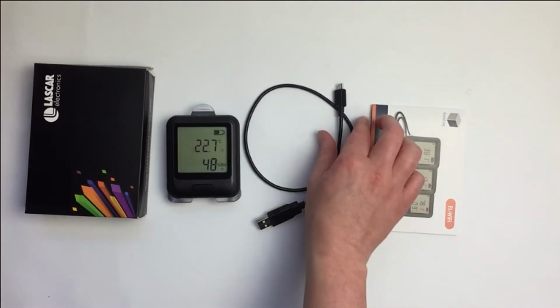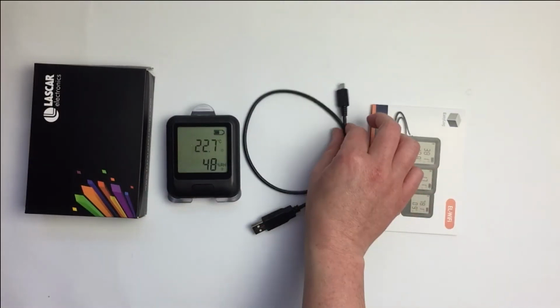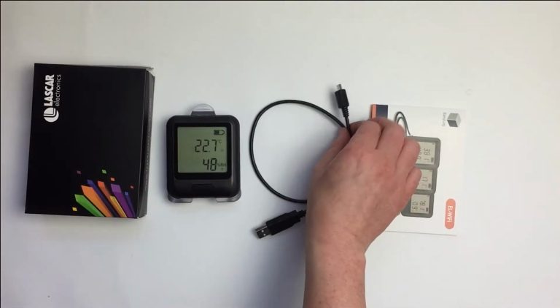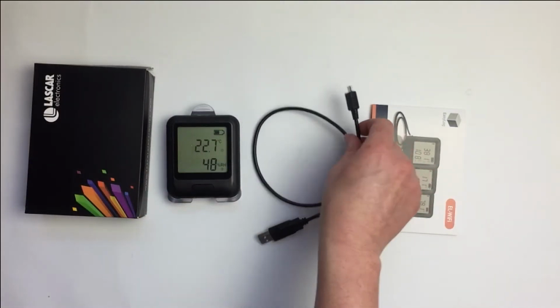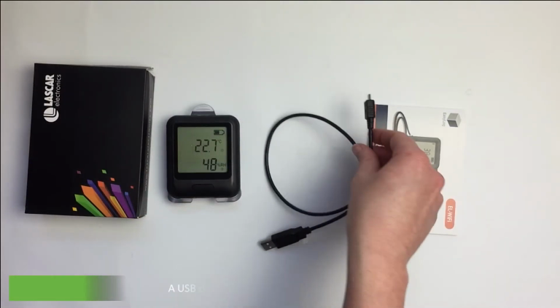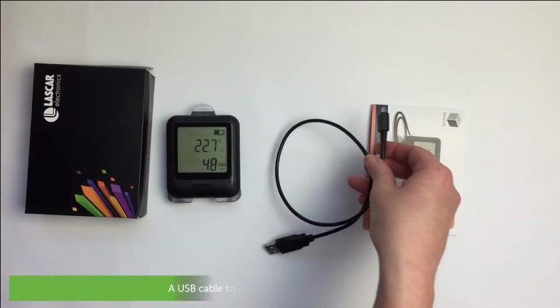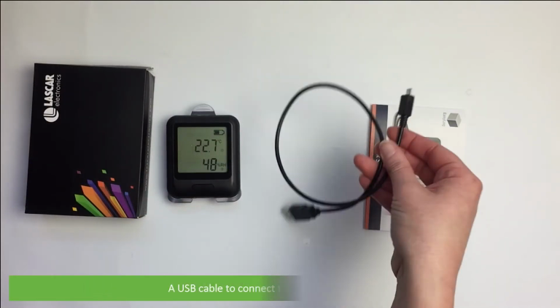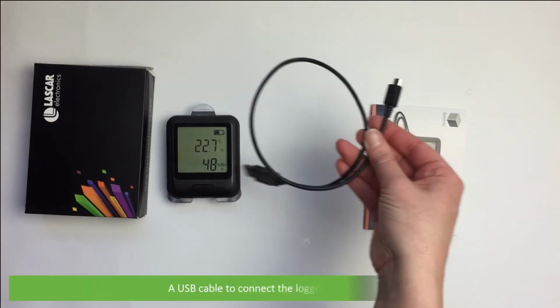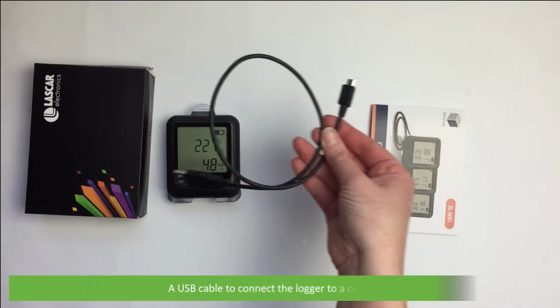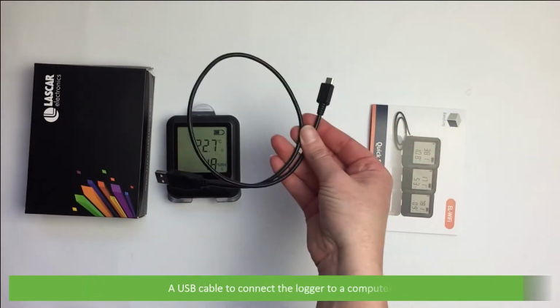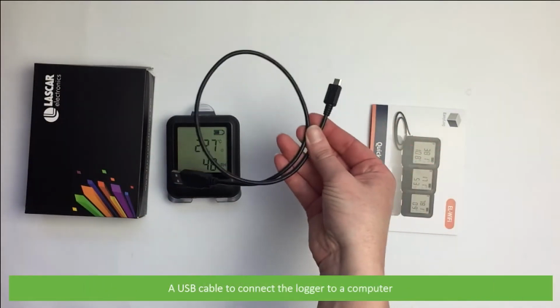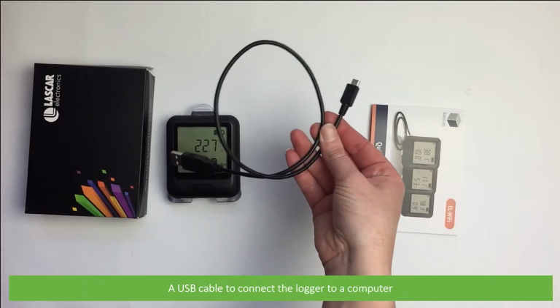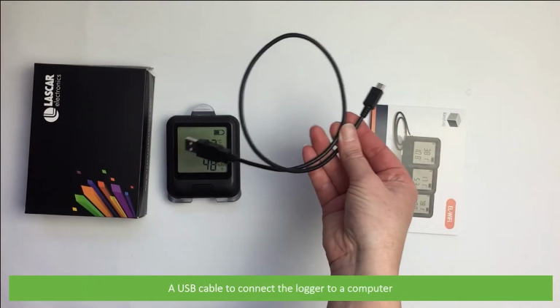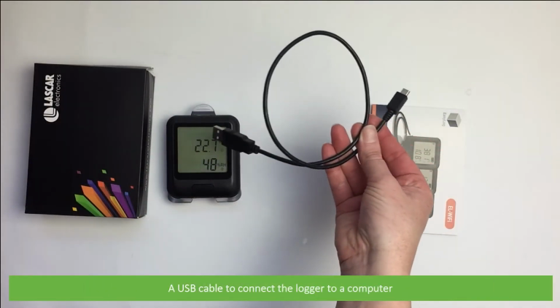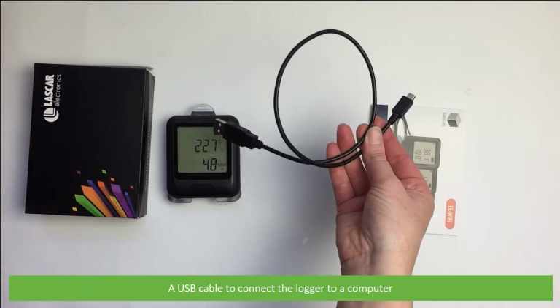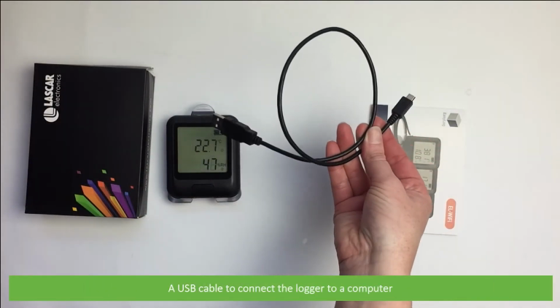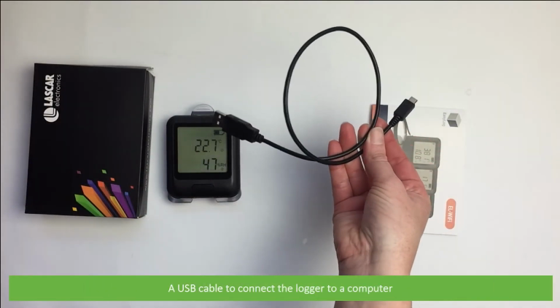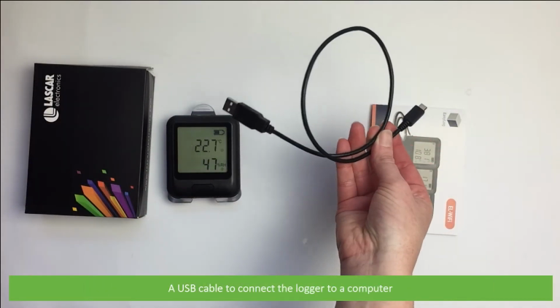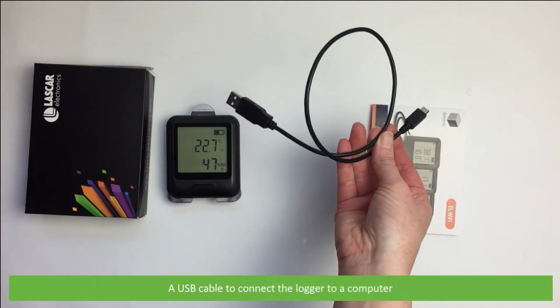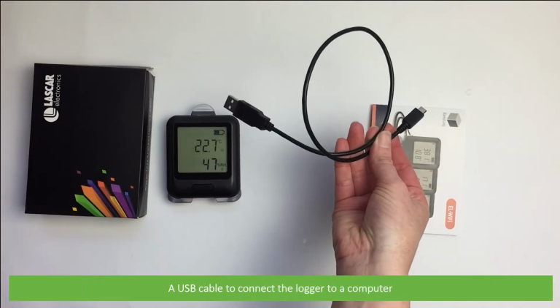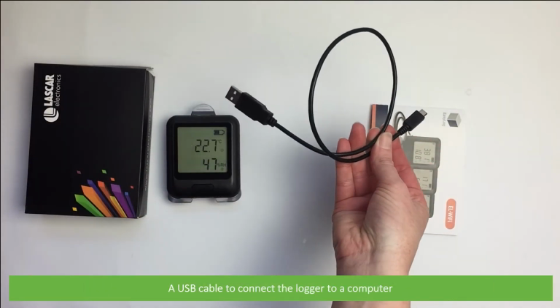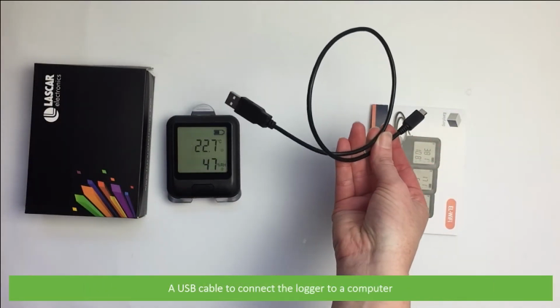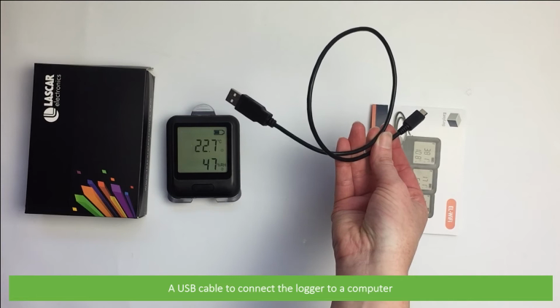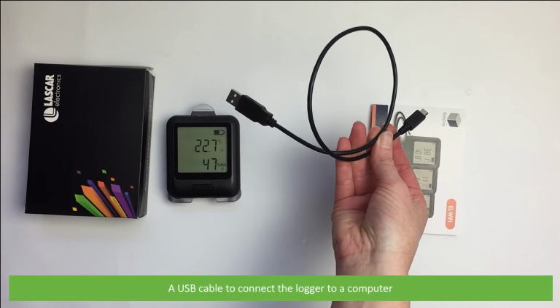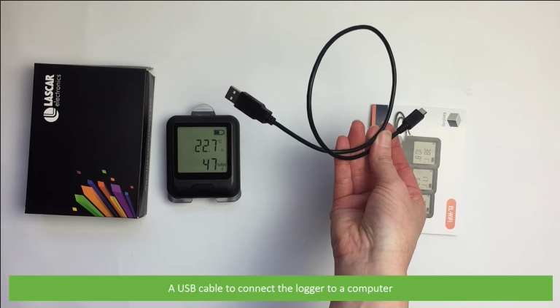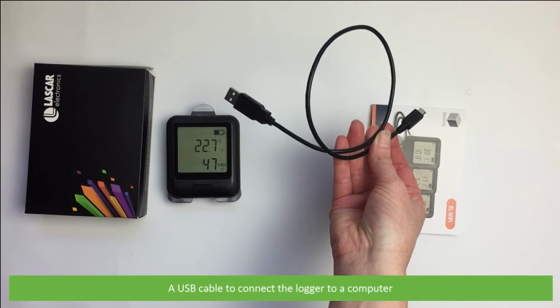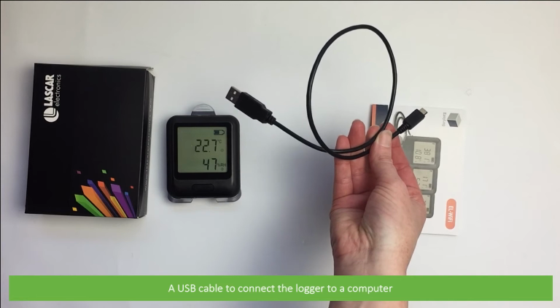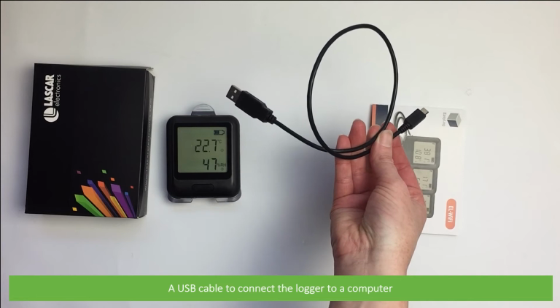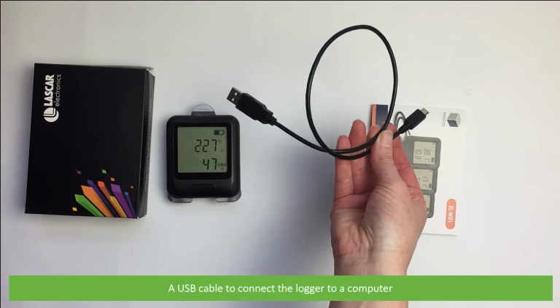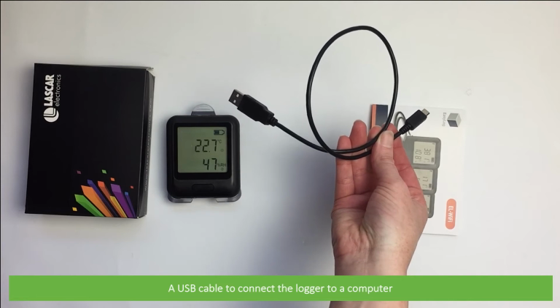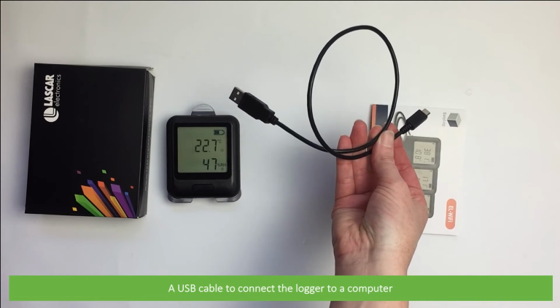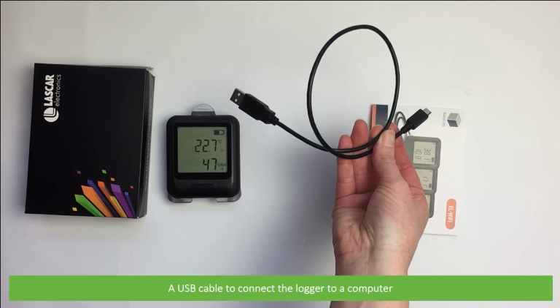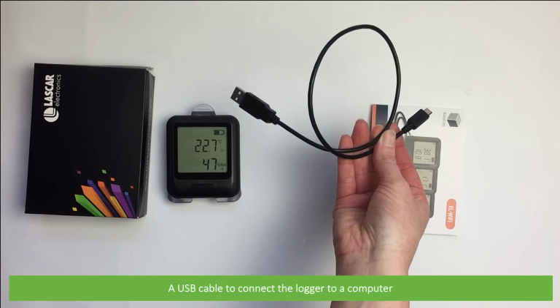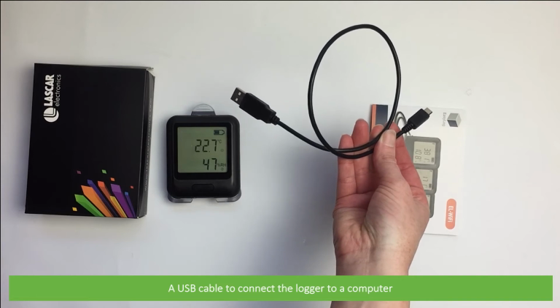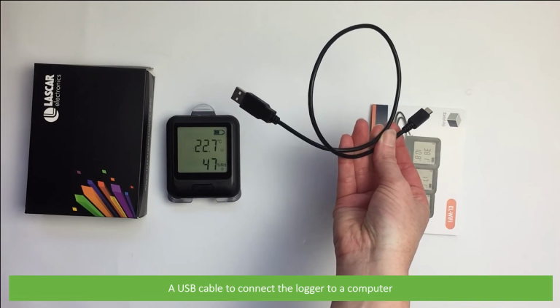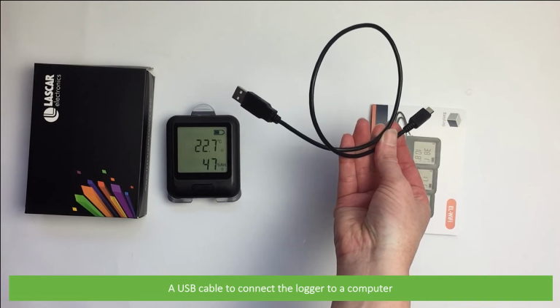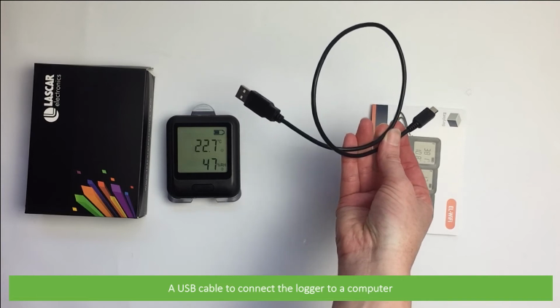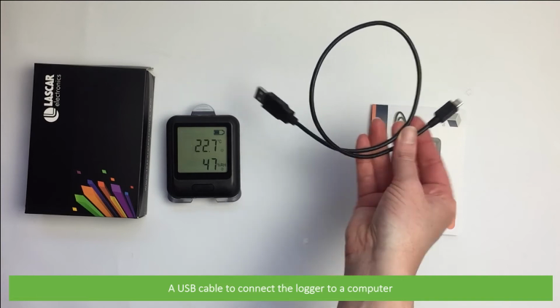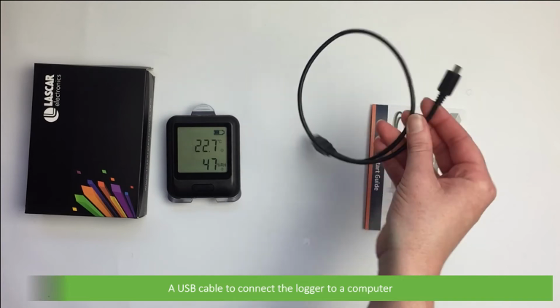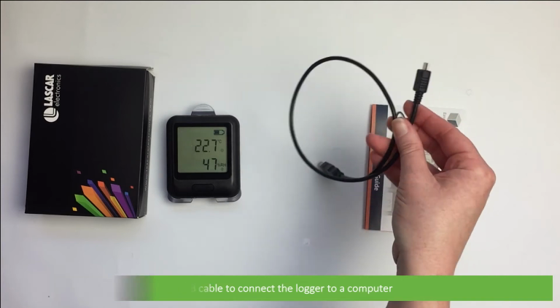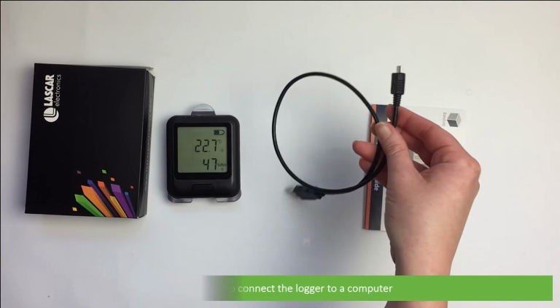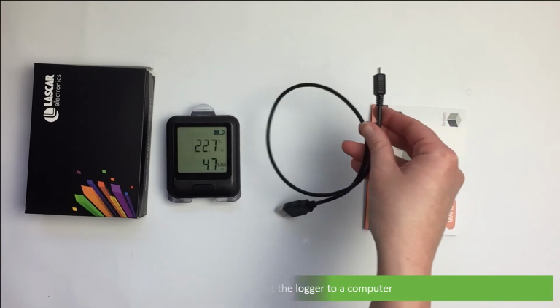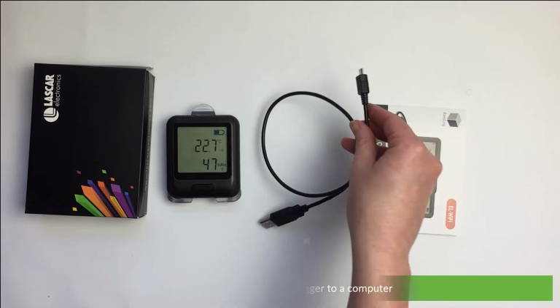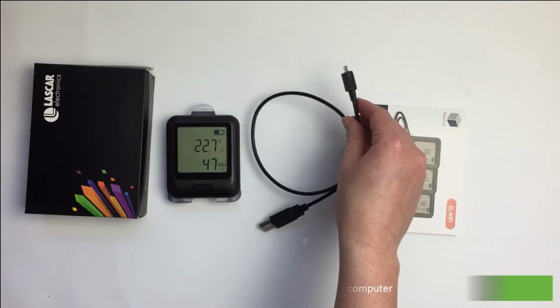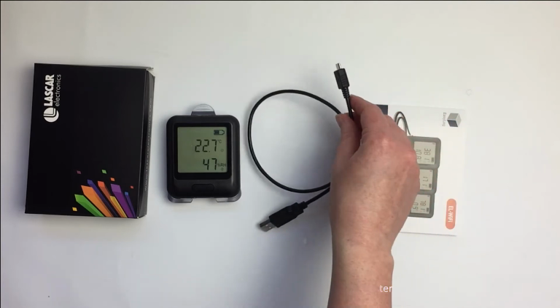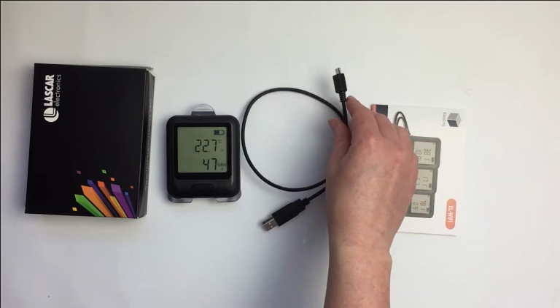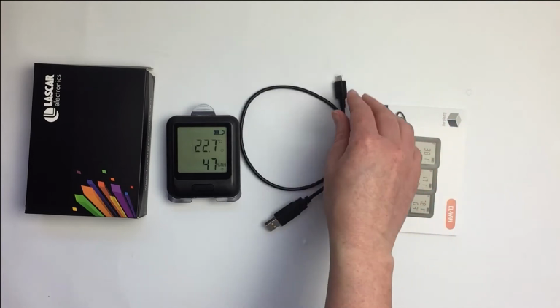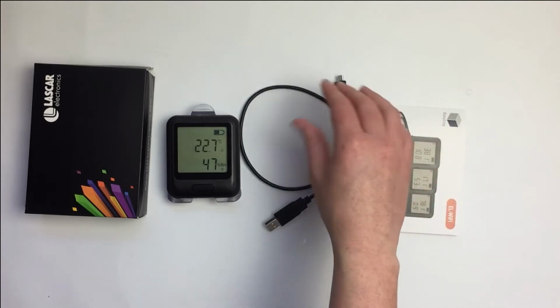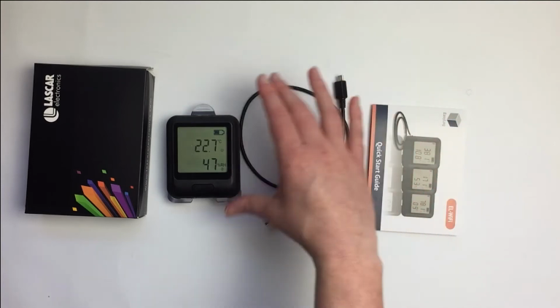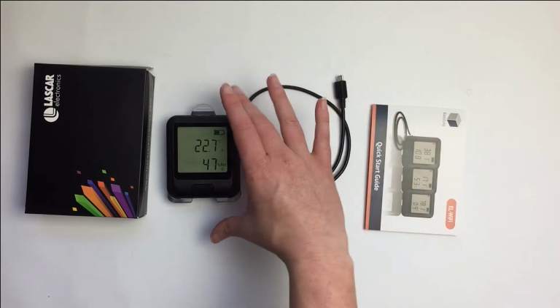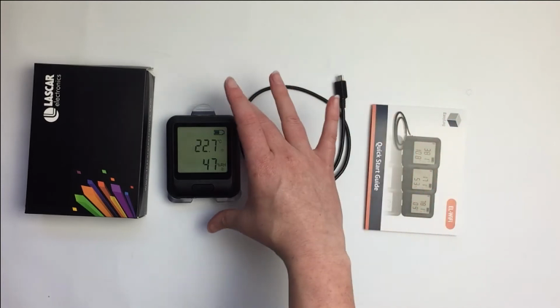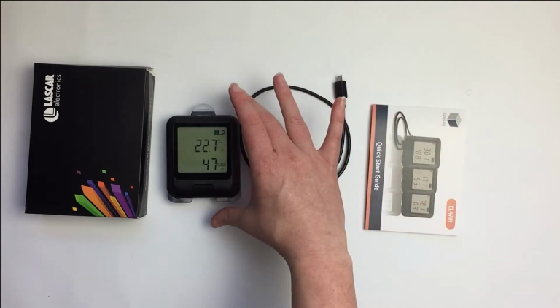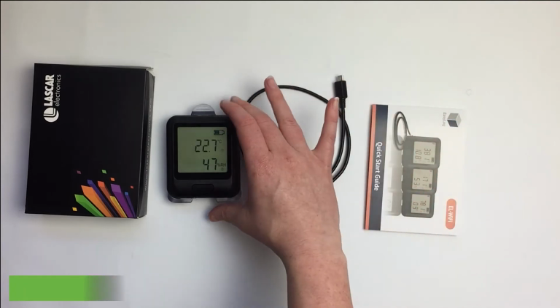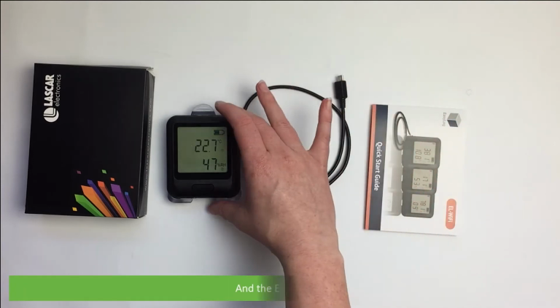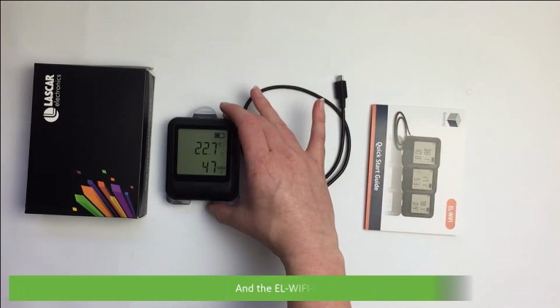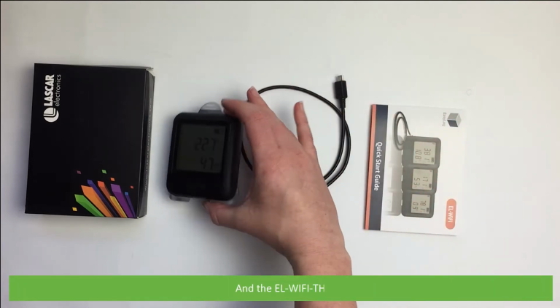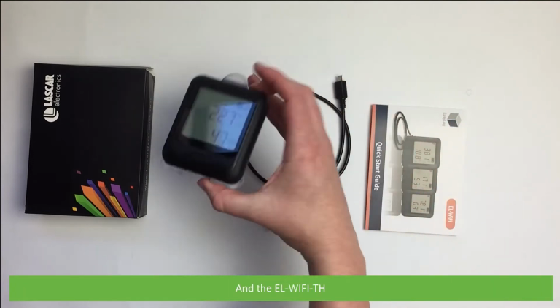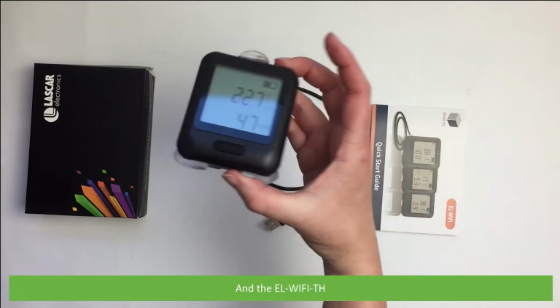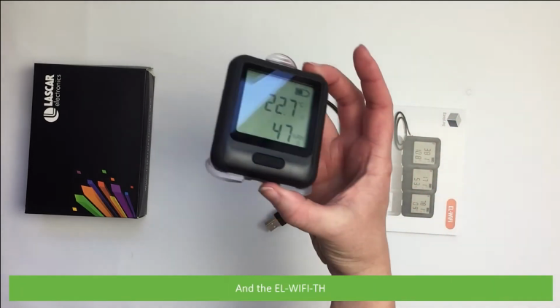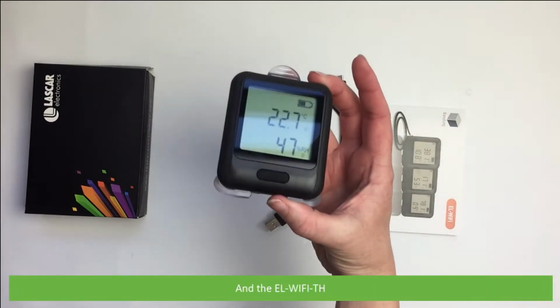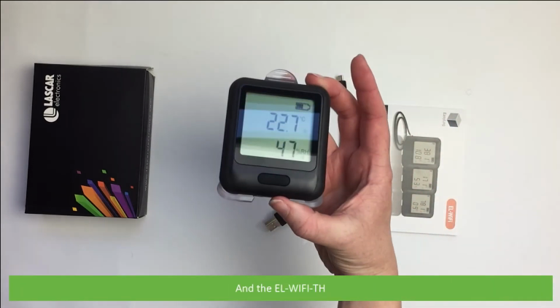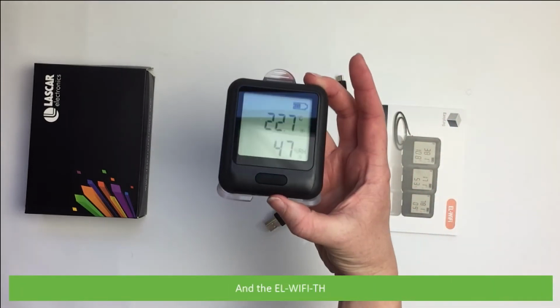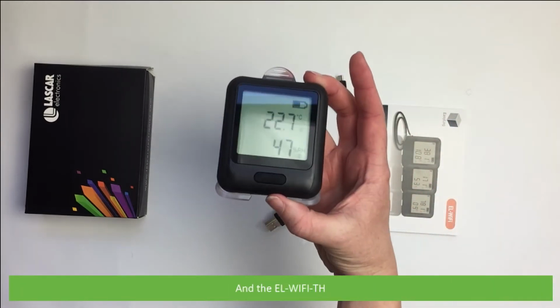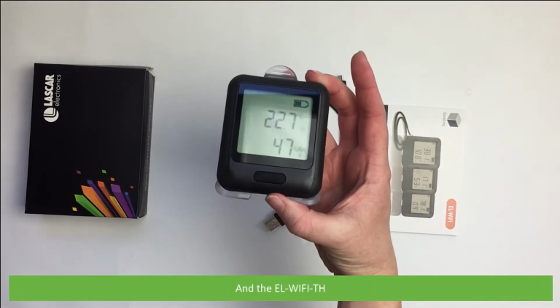A USB cable to connect the logger to a computer, and the EL Wi-Fi TH itself.